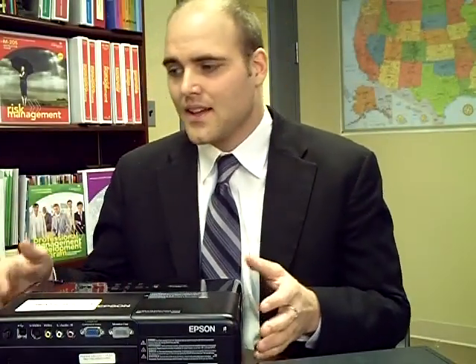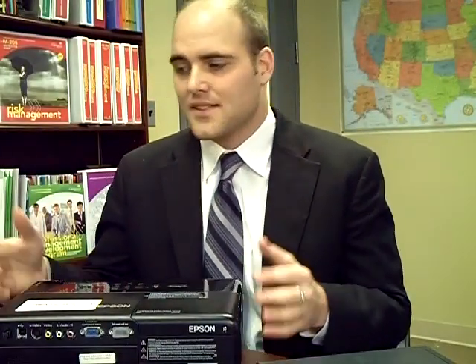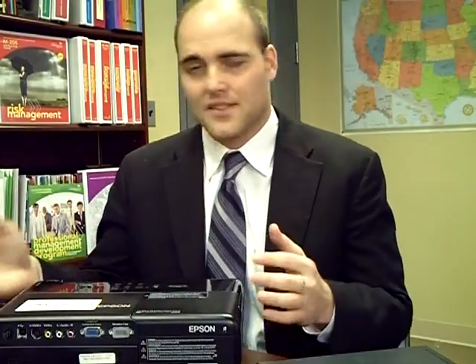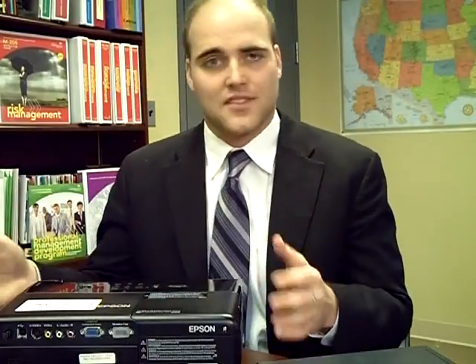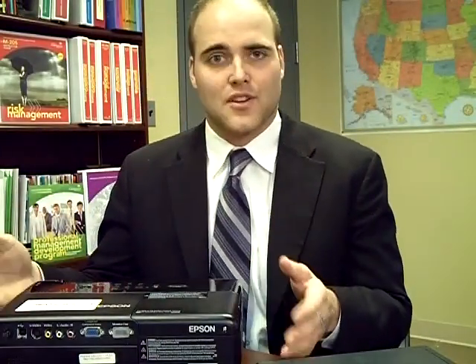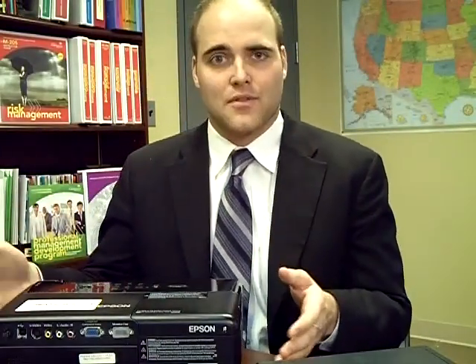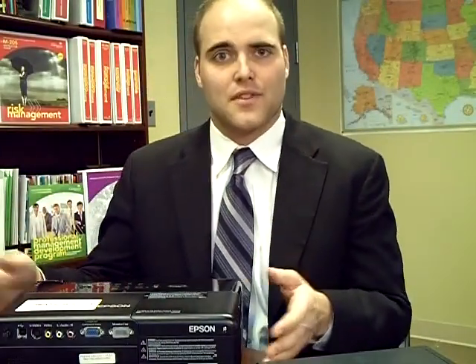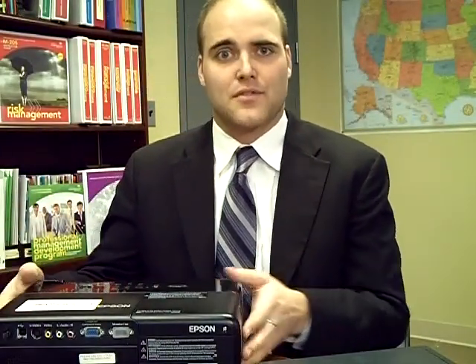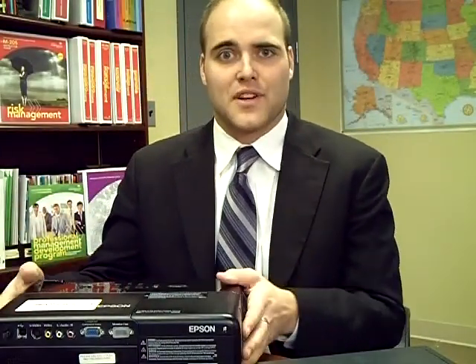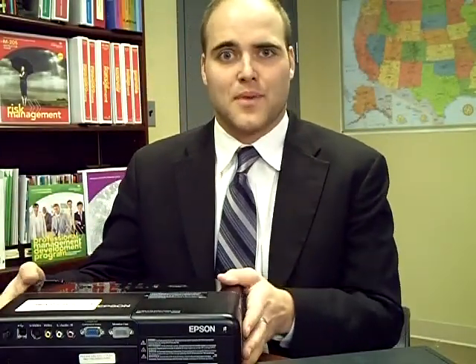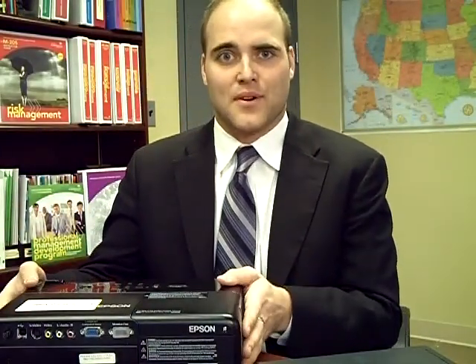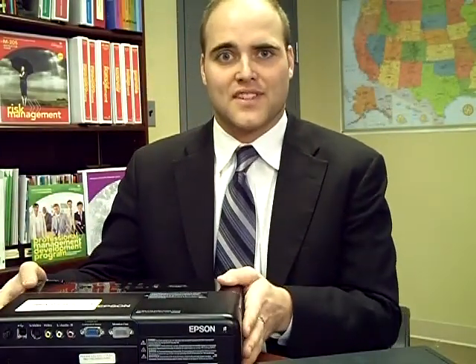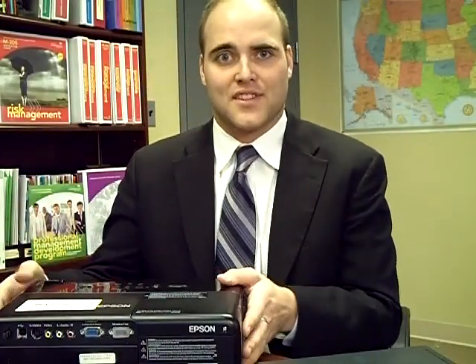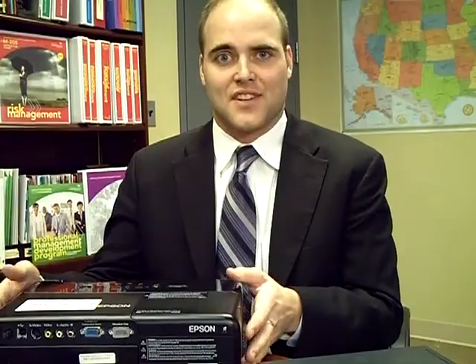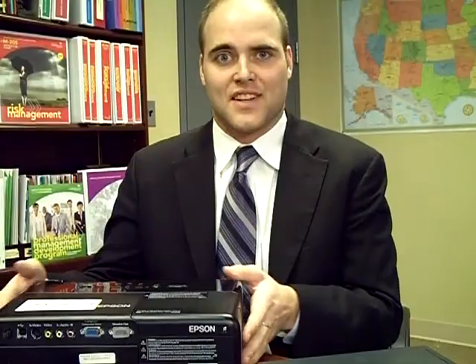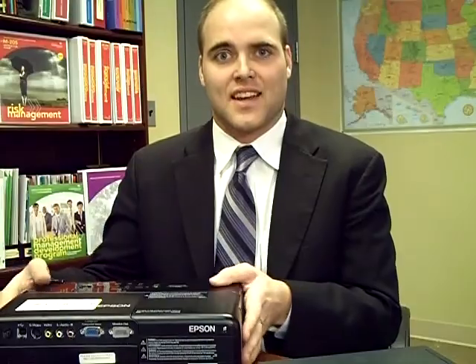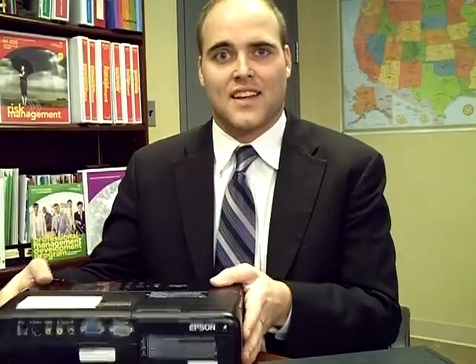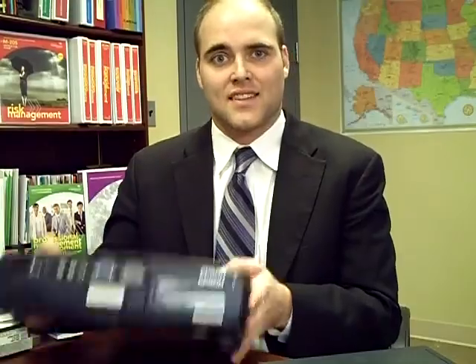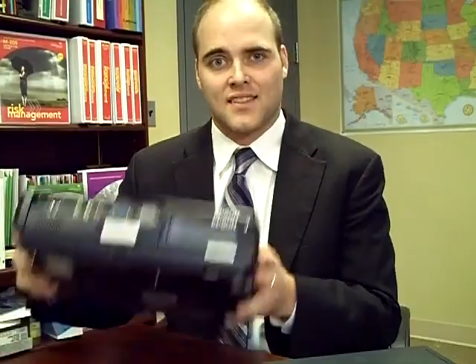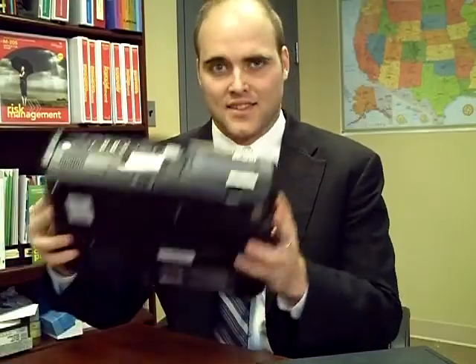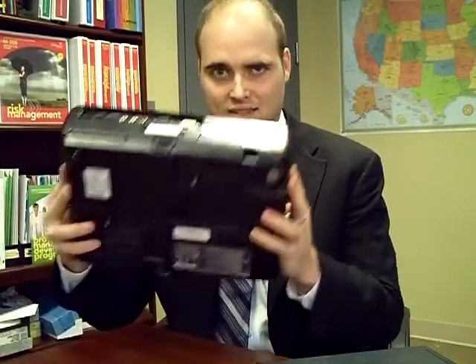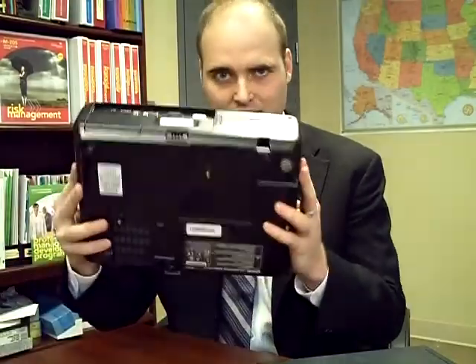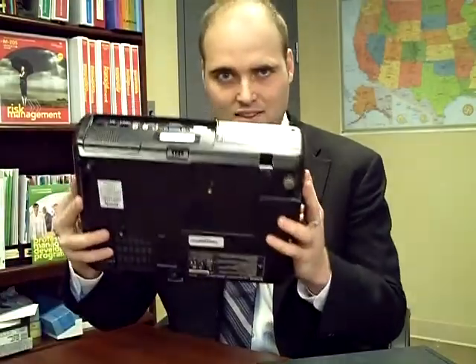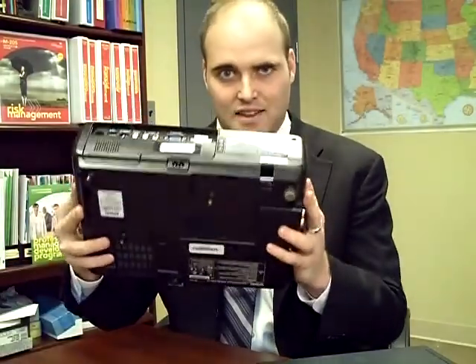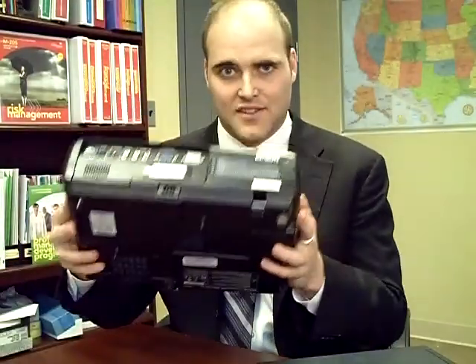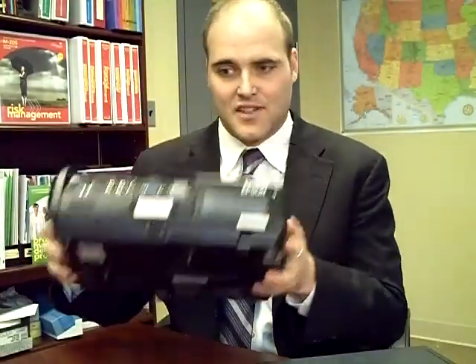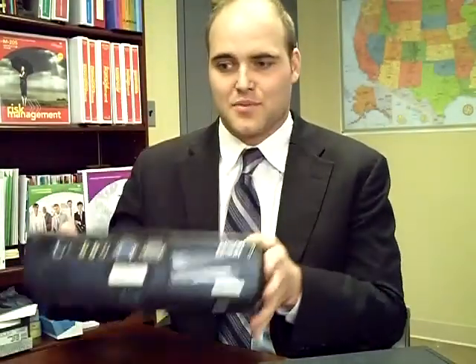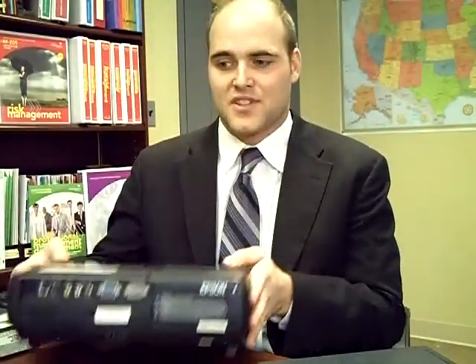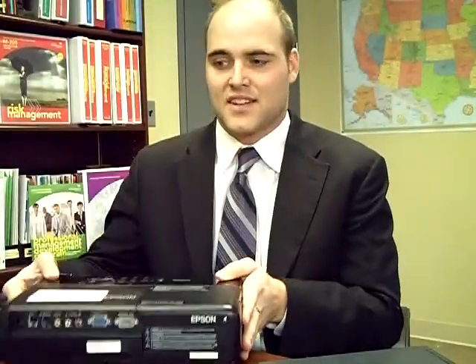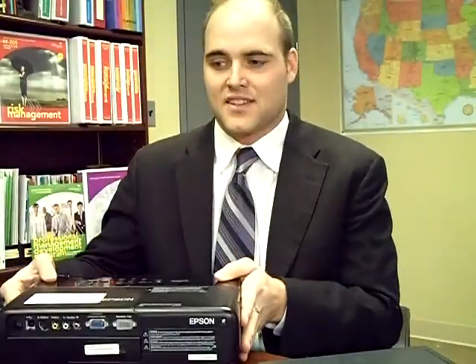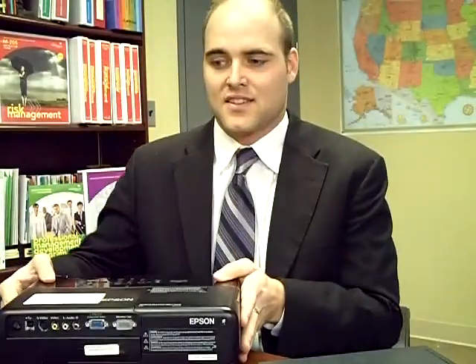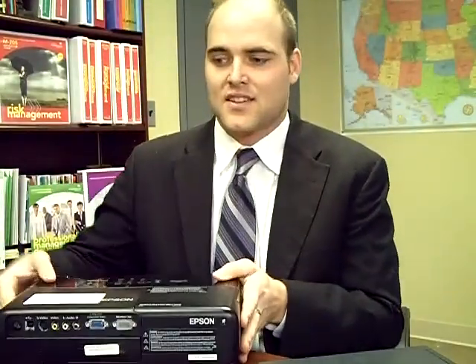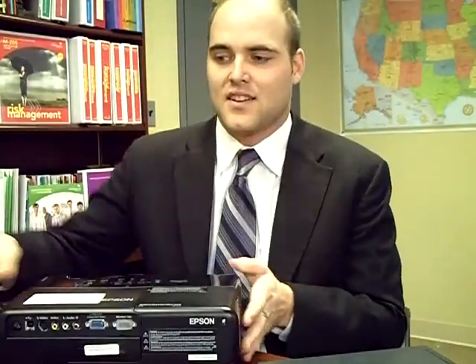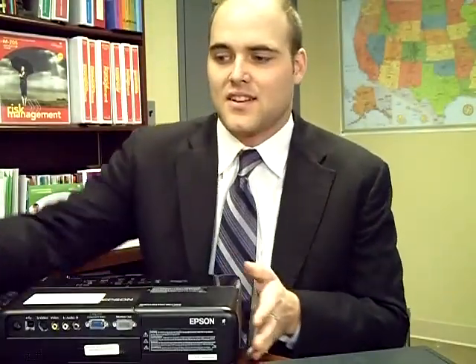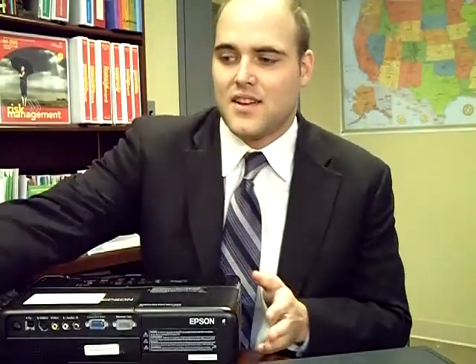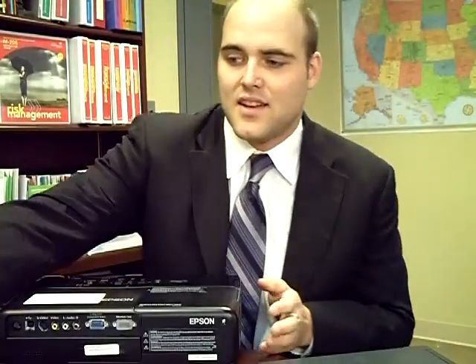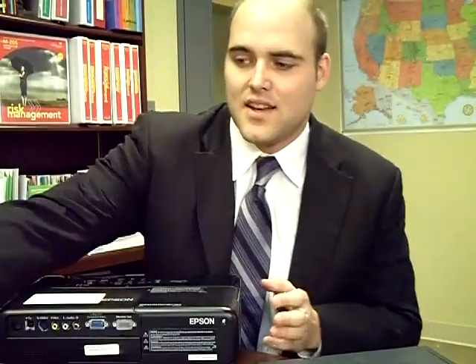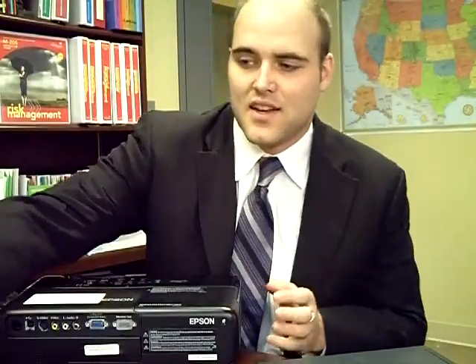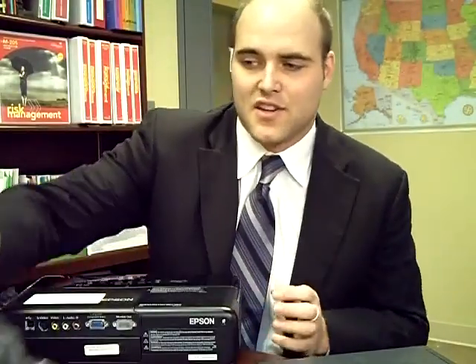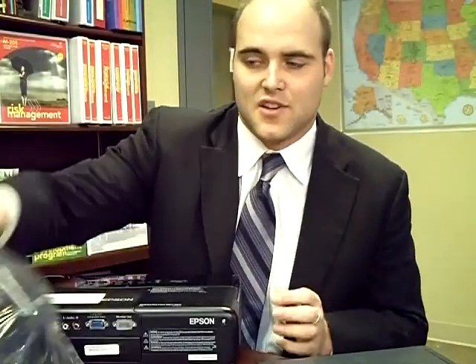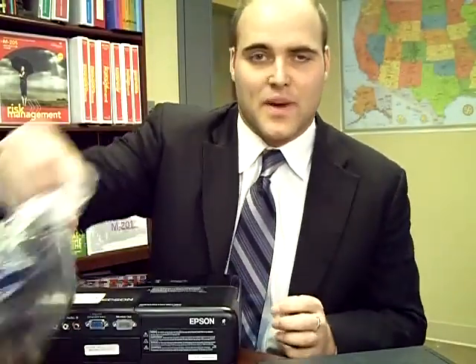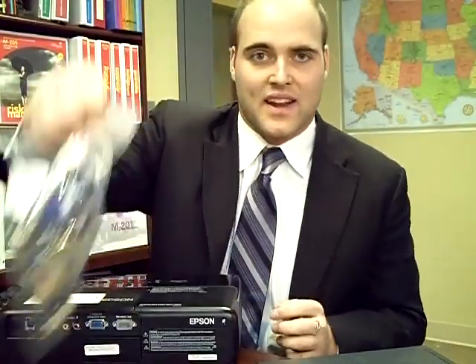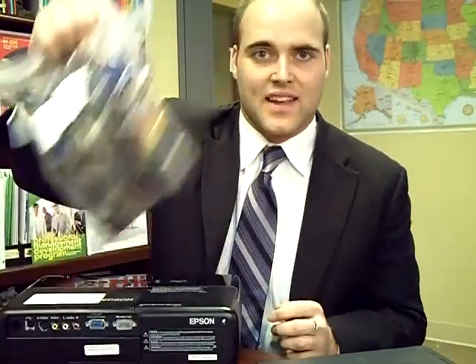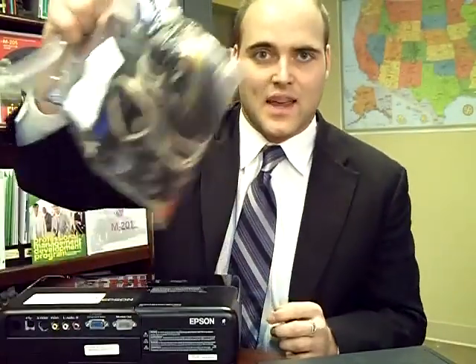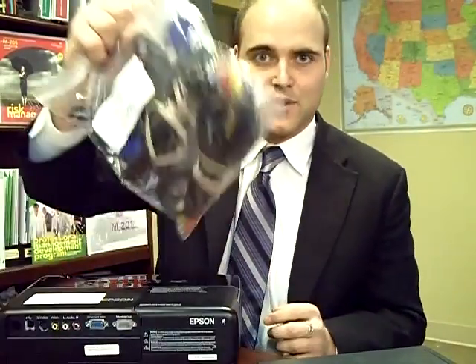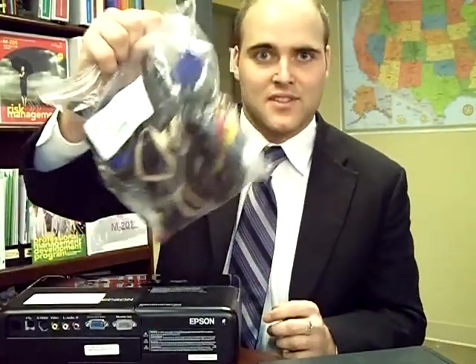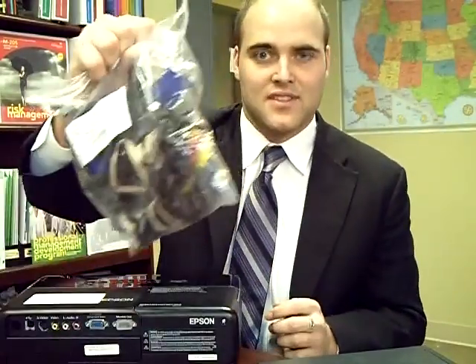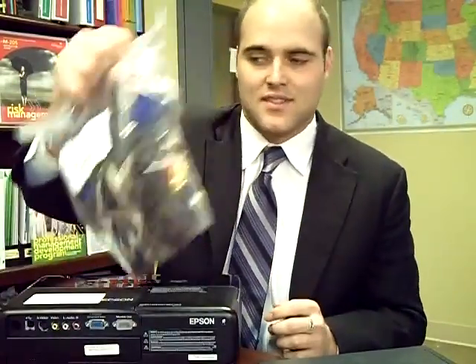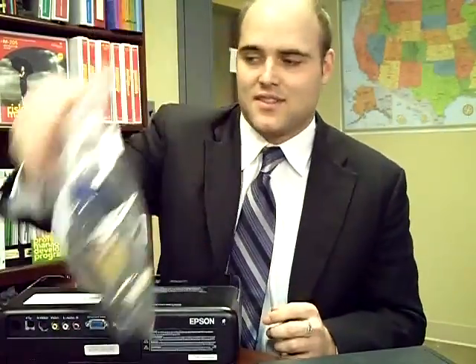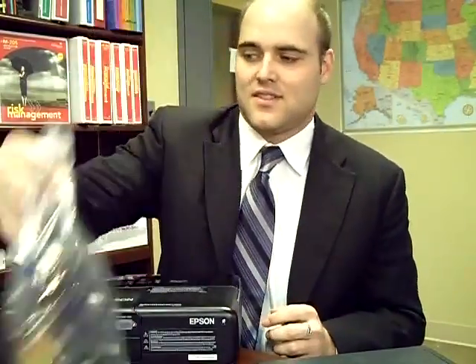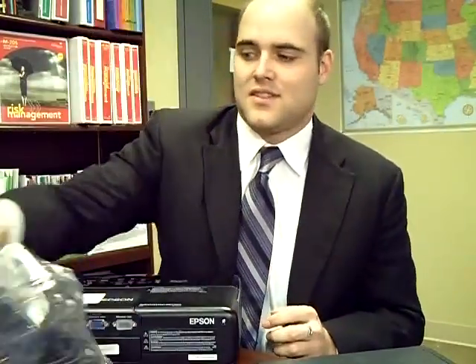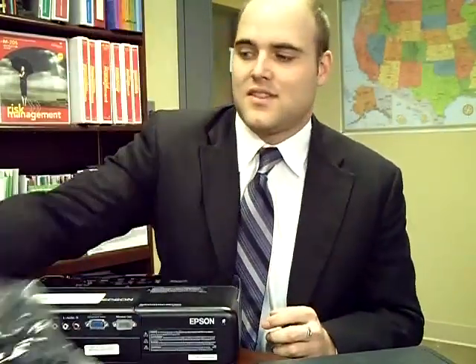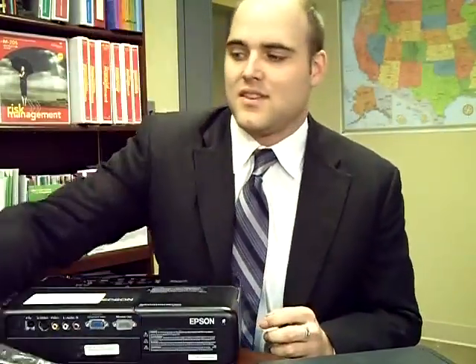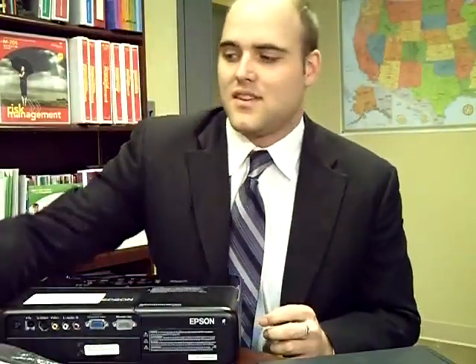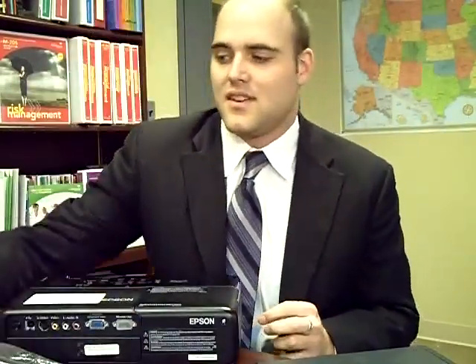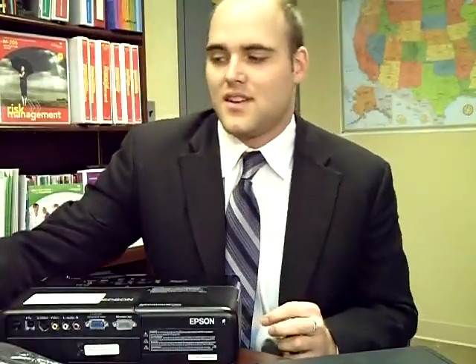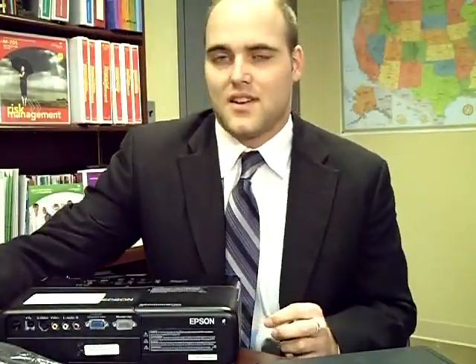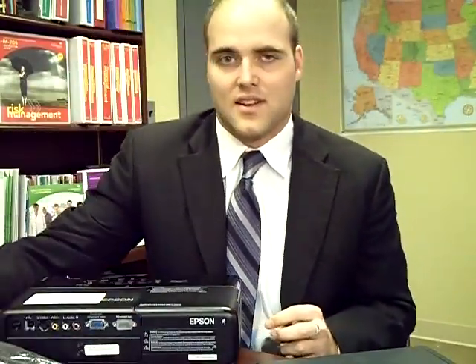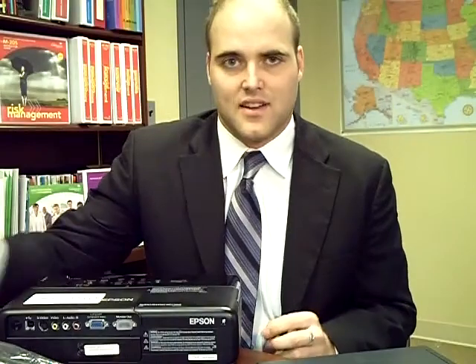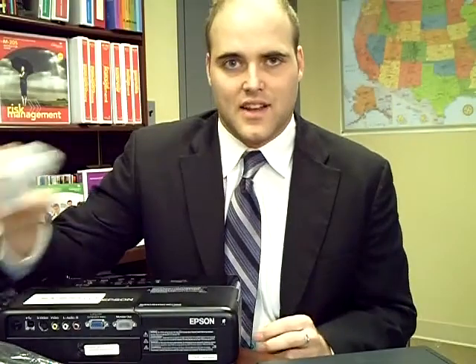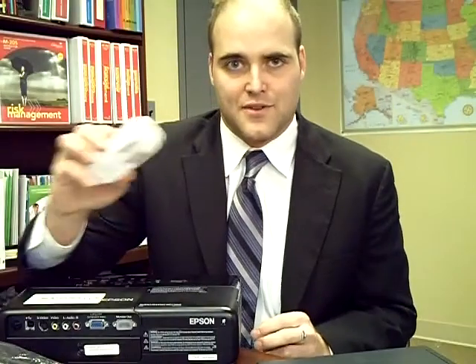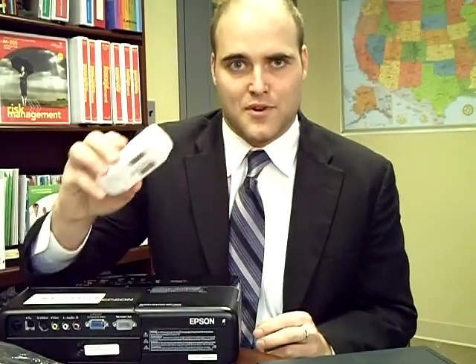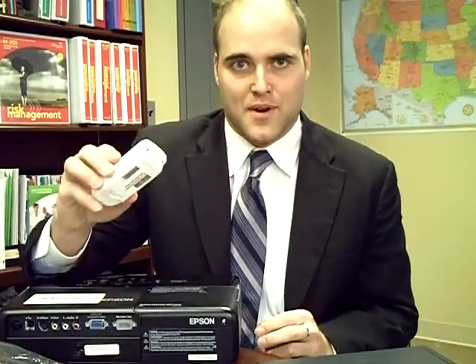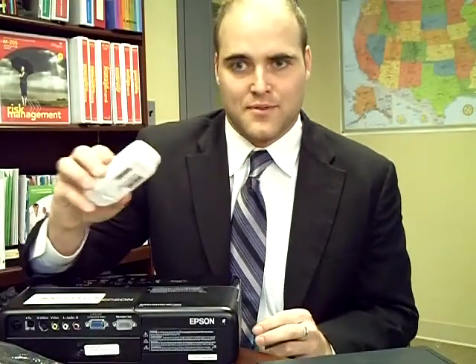Let's just go over the three components that you need again: the LCD projector, your bag of cables, and your remote.